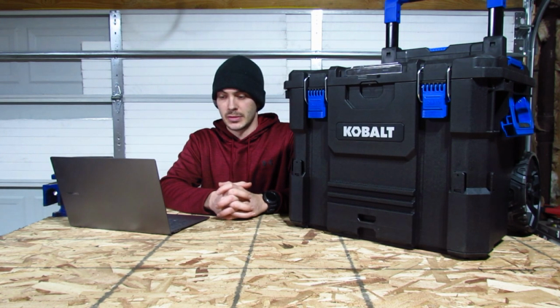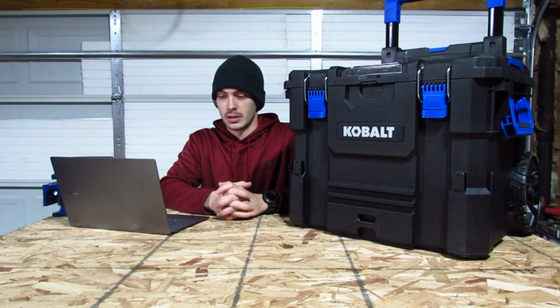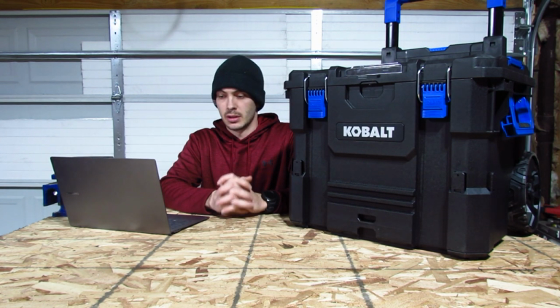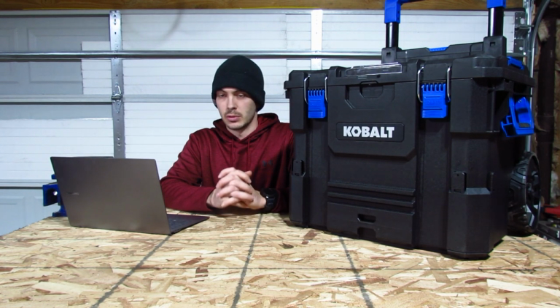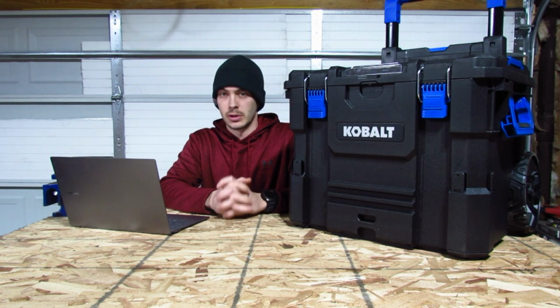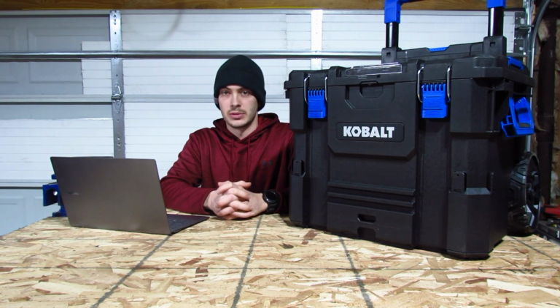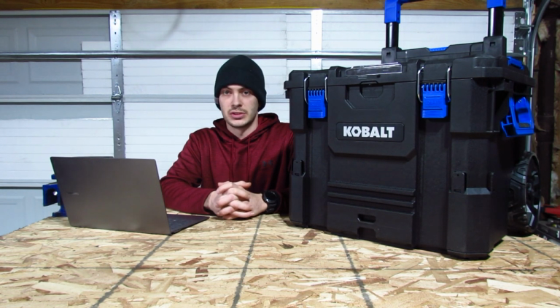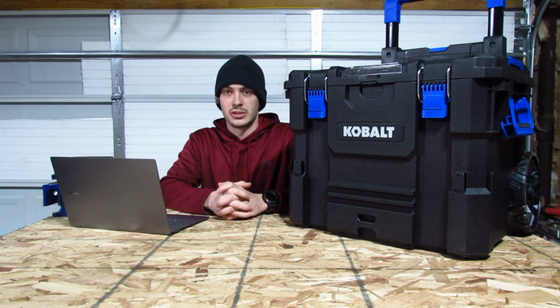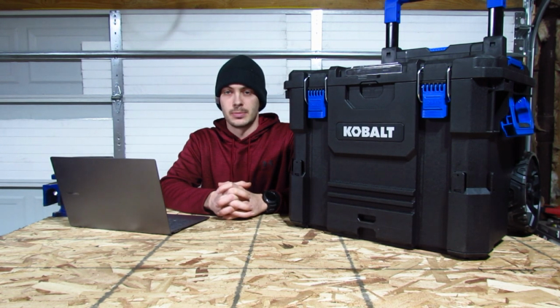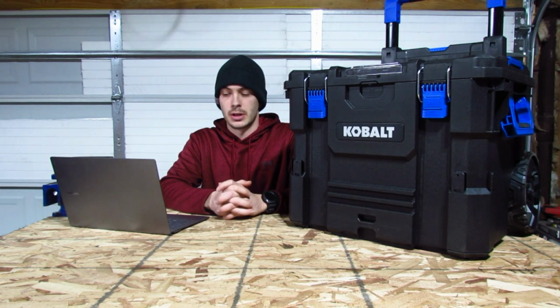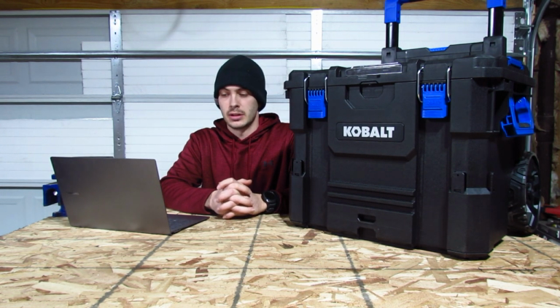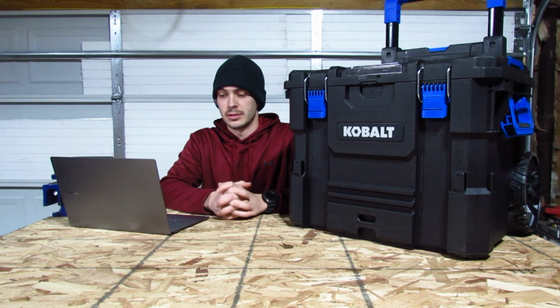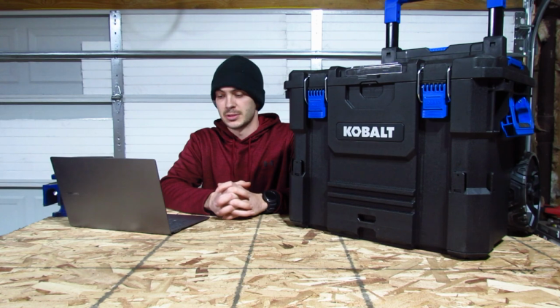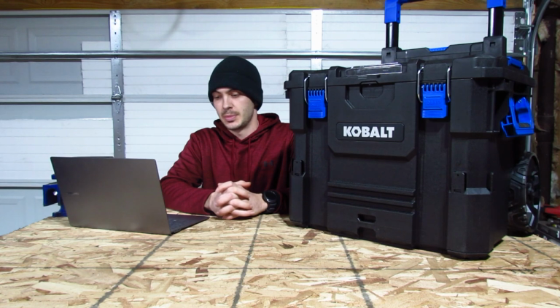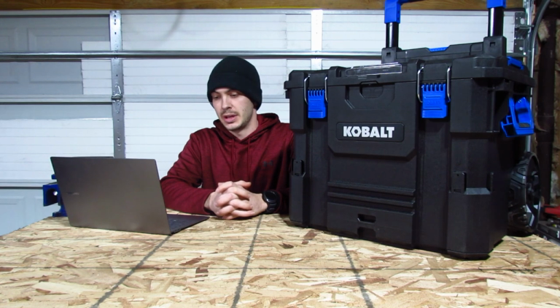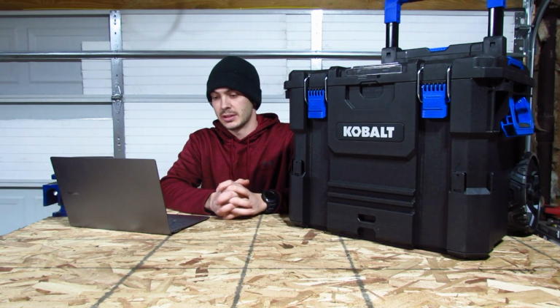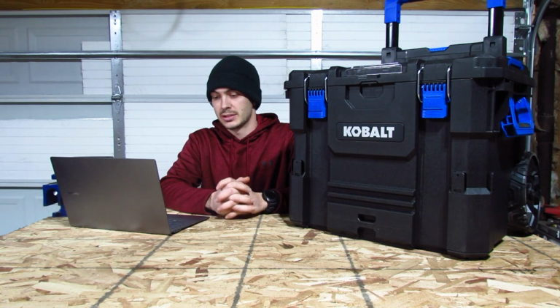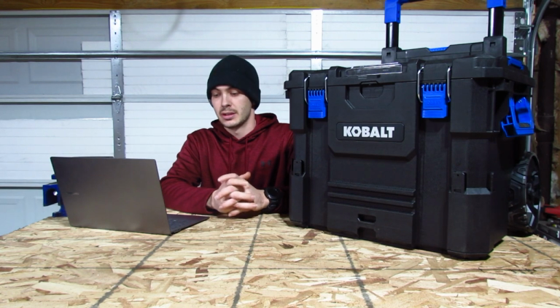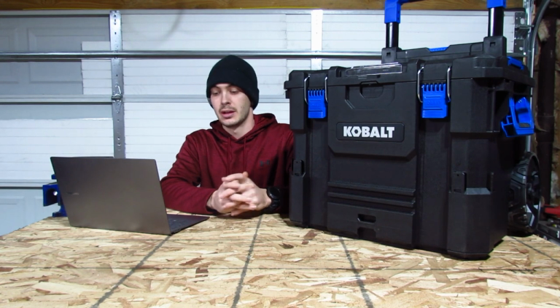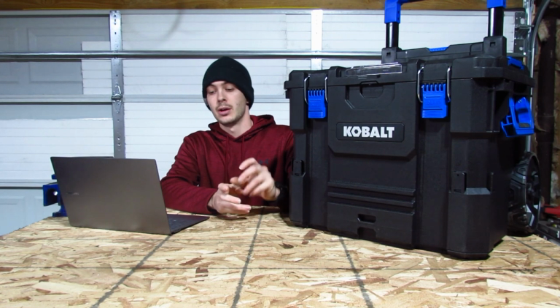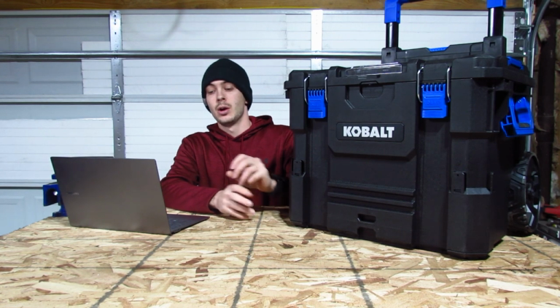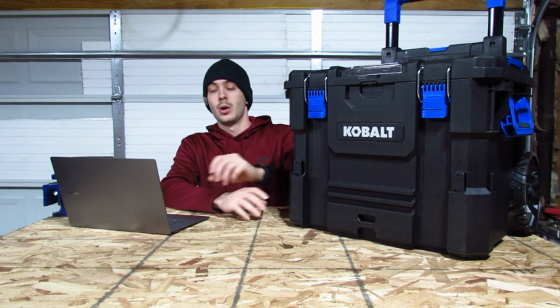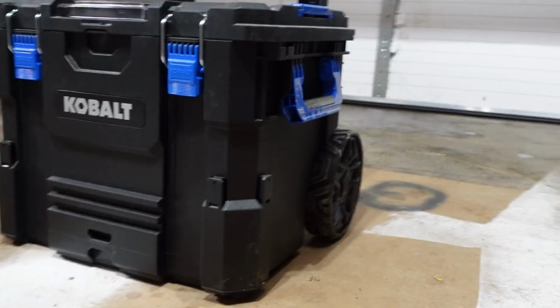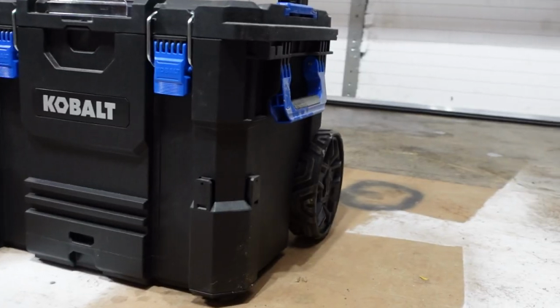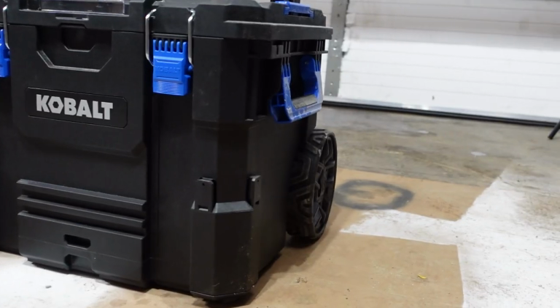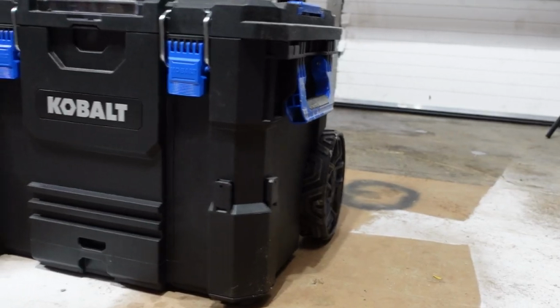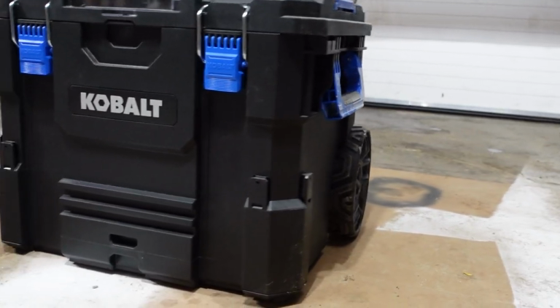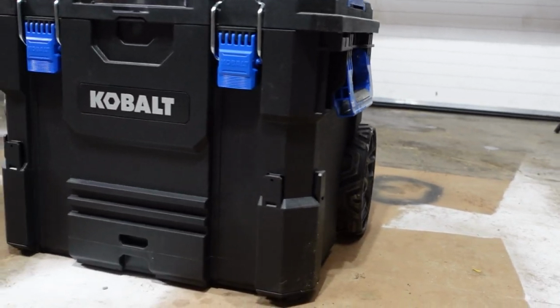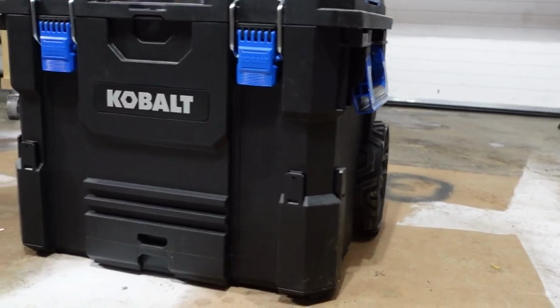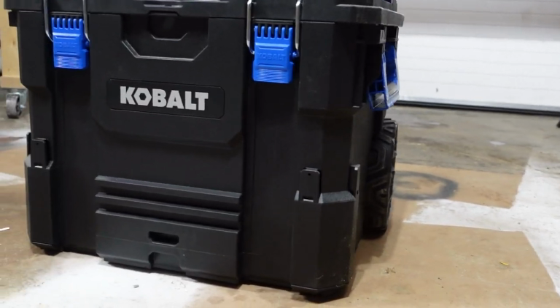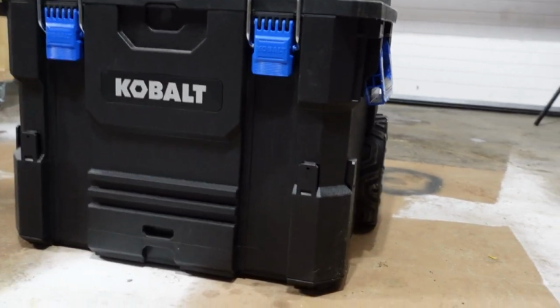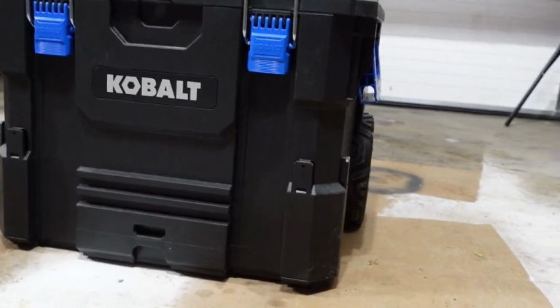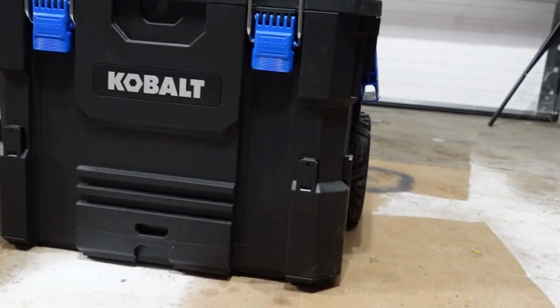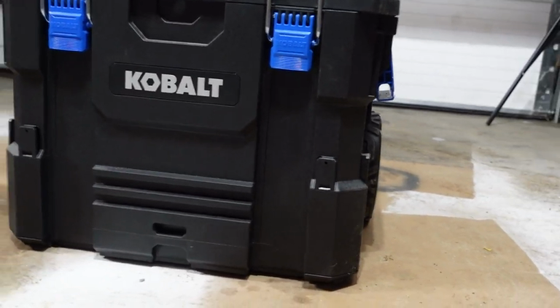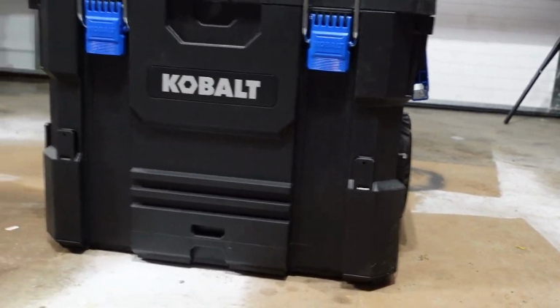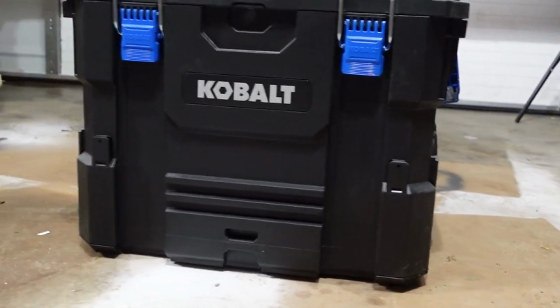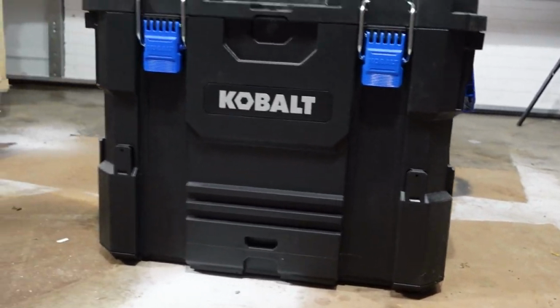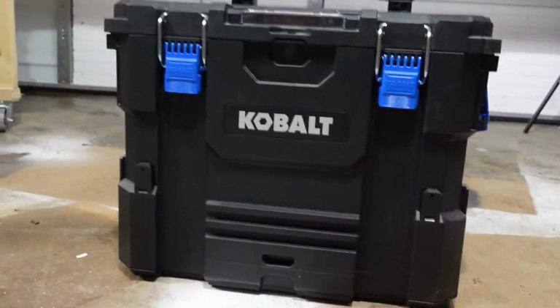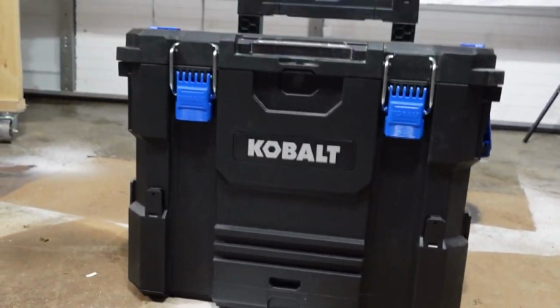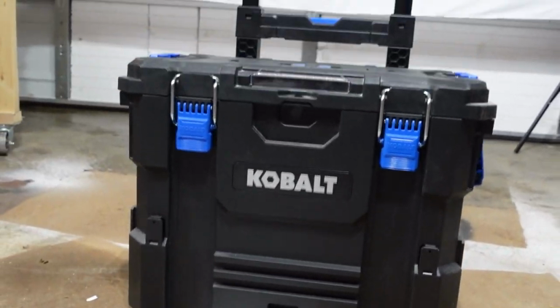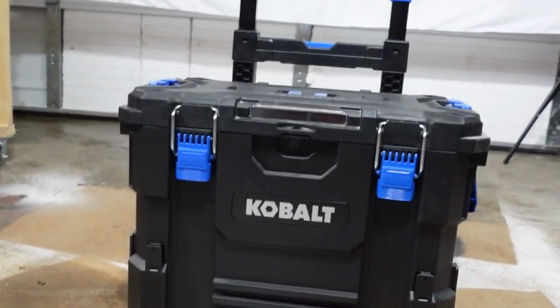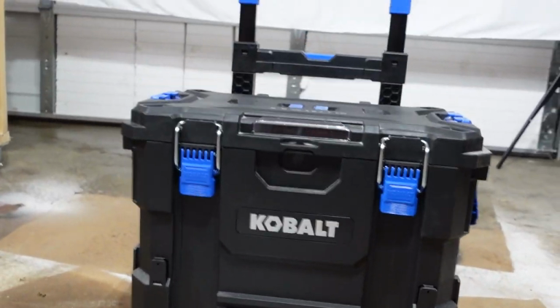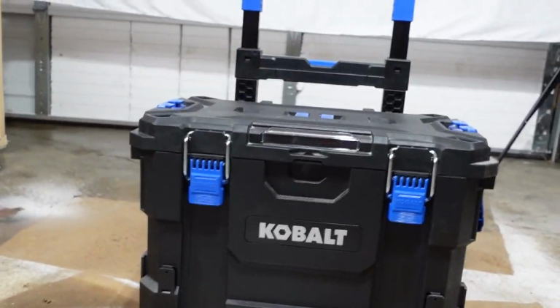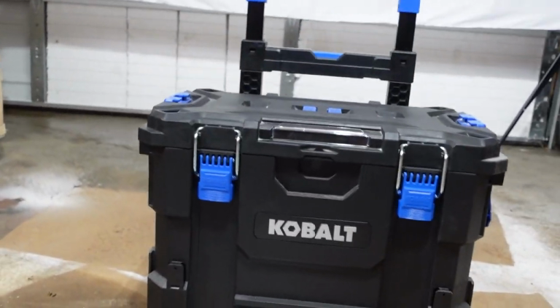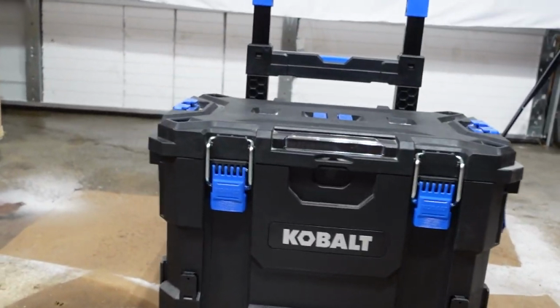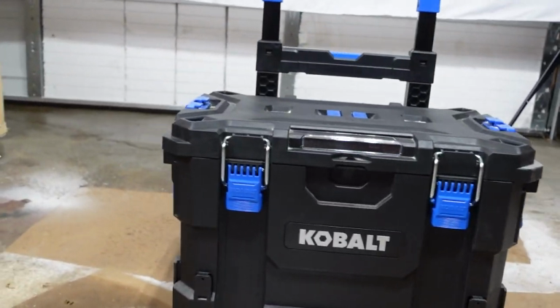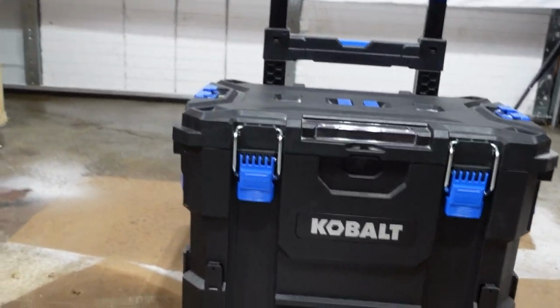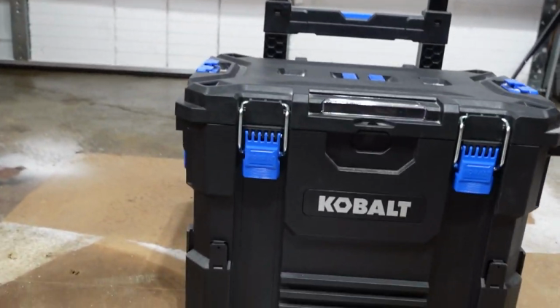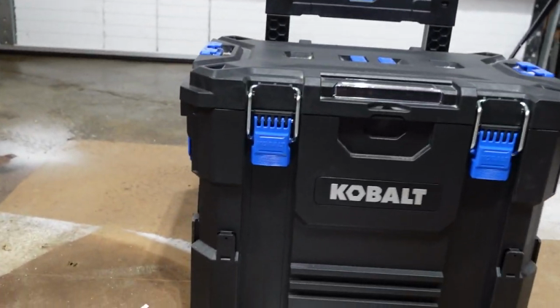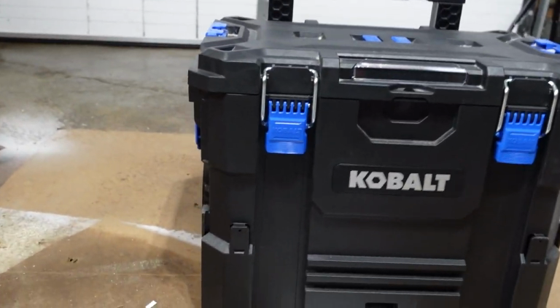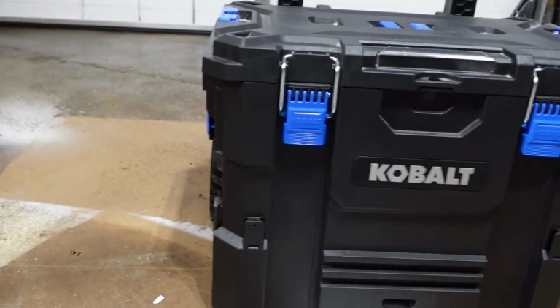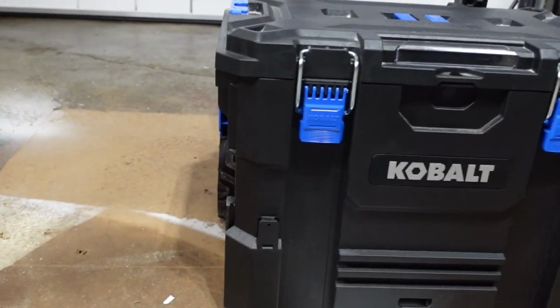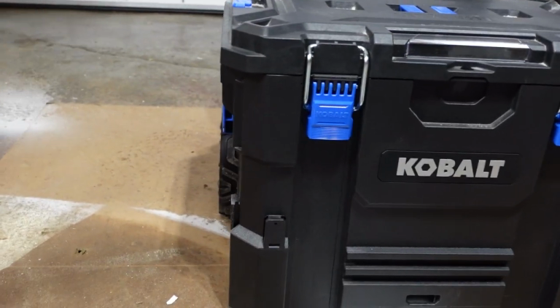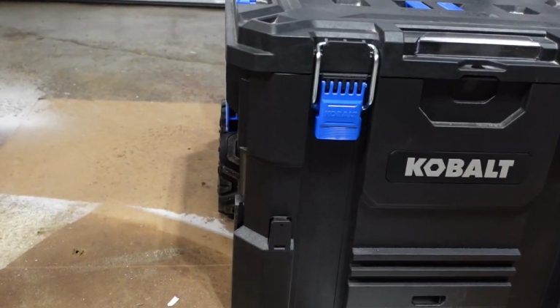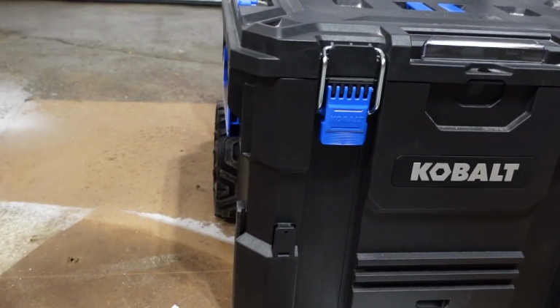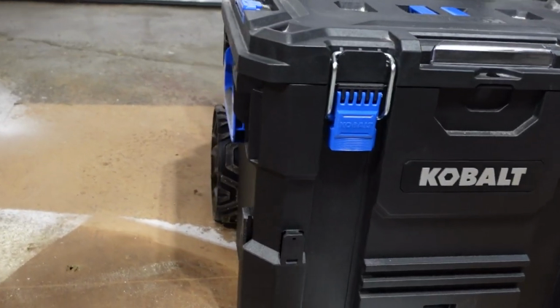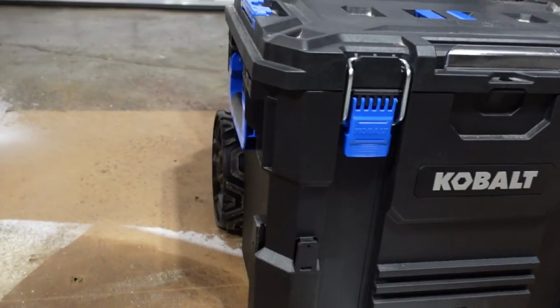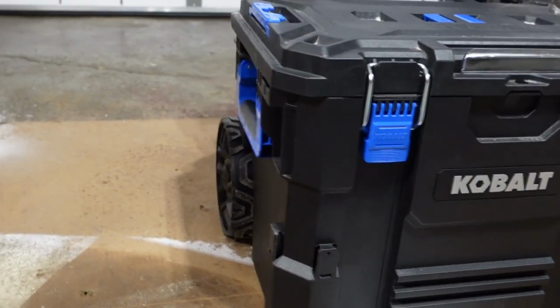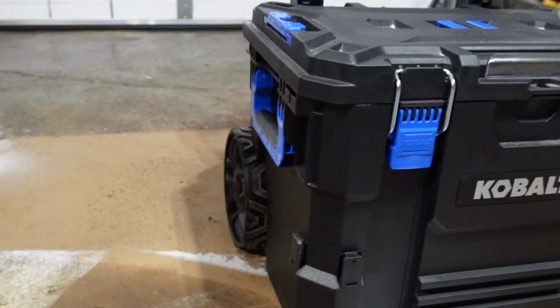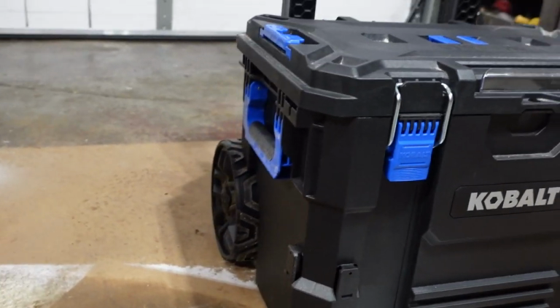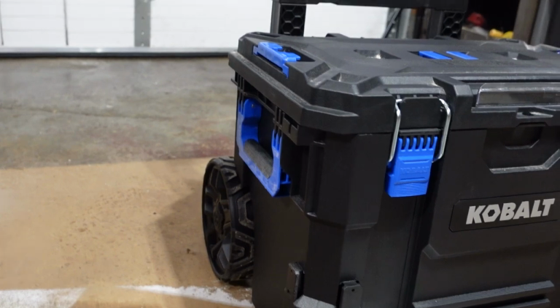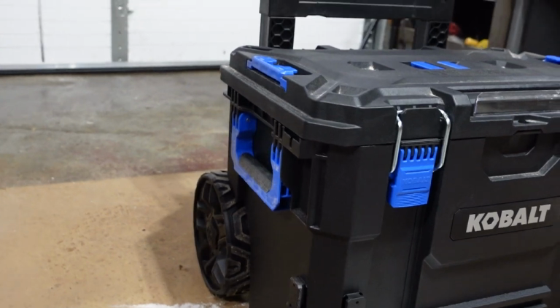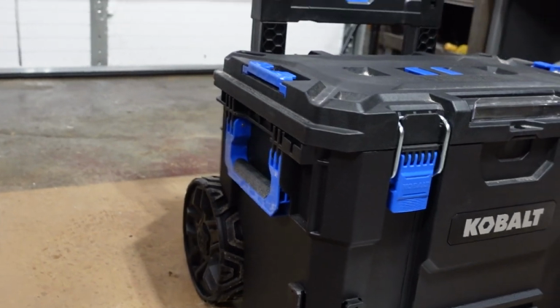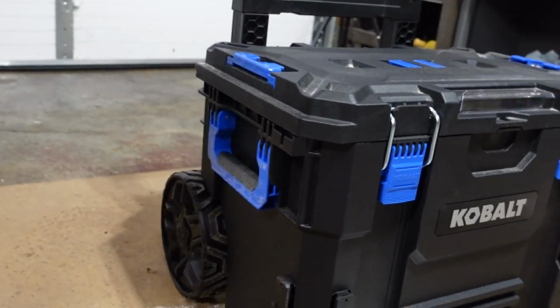We'll go ahead and just jump right into the specs. So we're going to go over the specs of the Cobalt Rolling Toolbox.